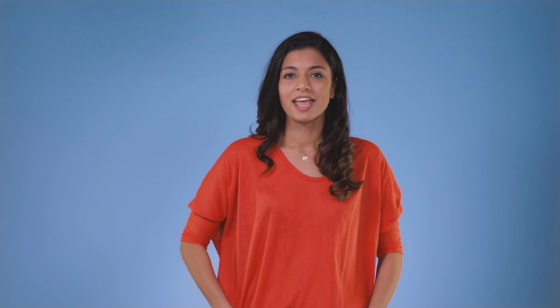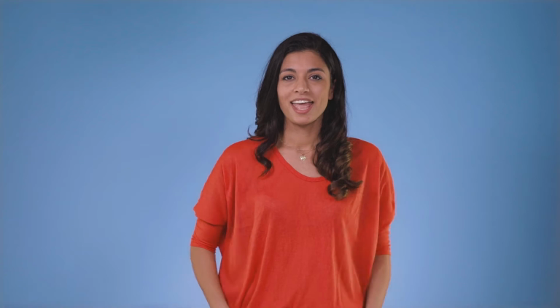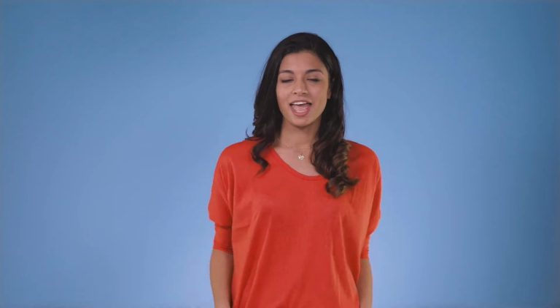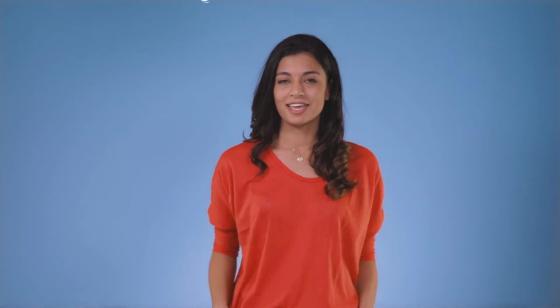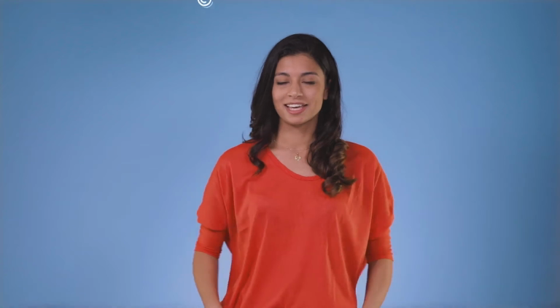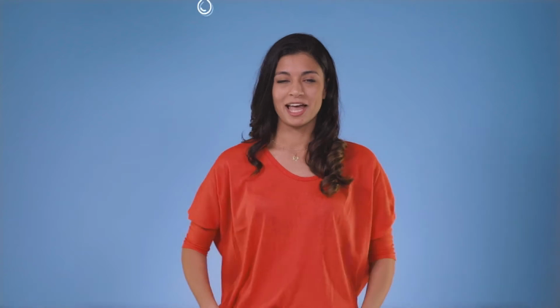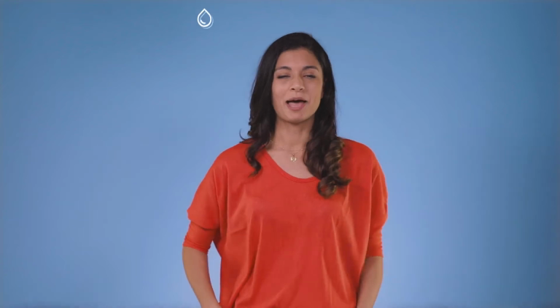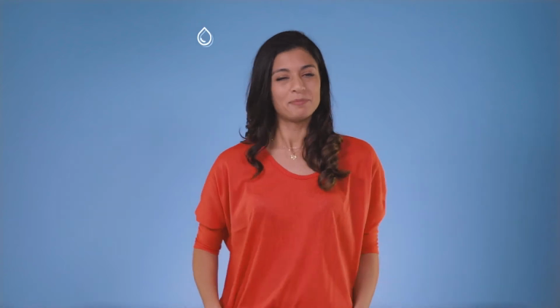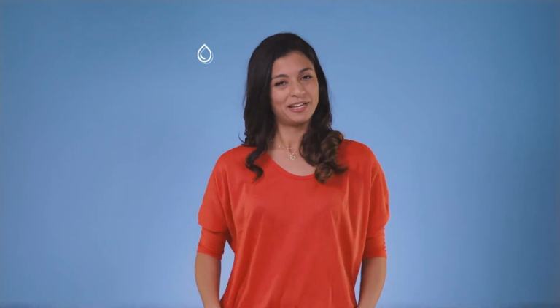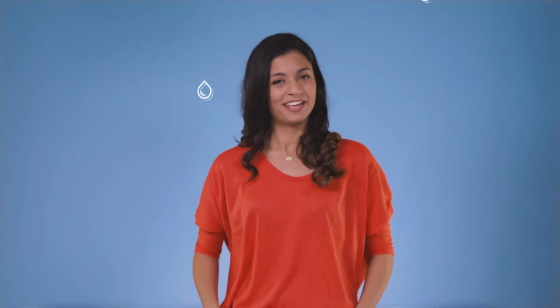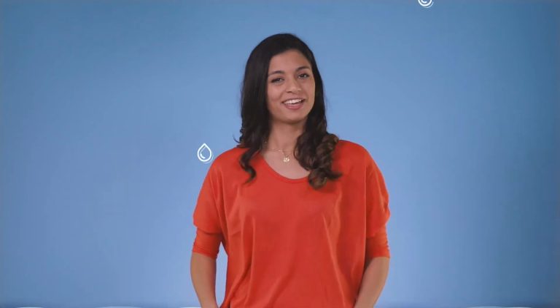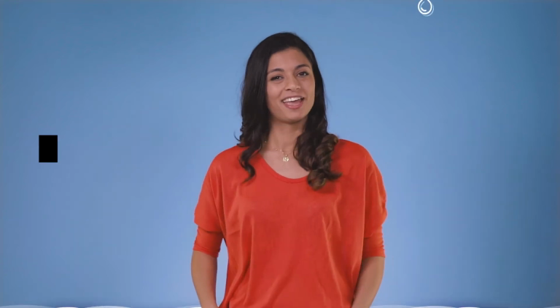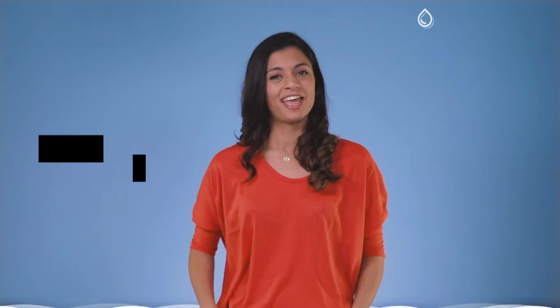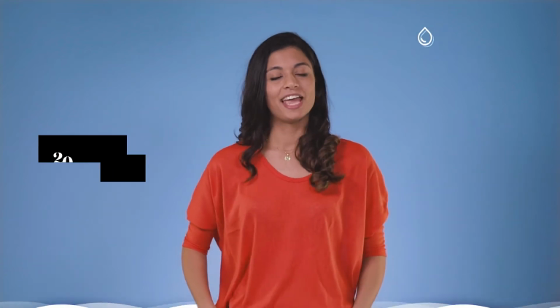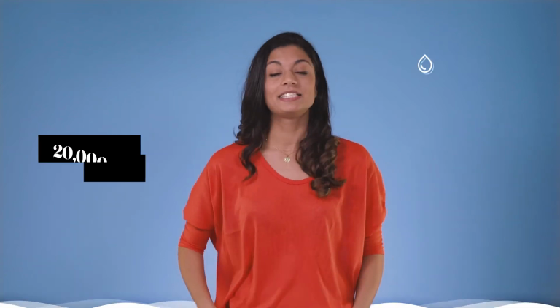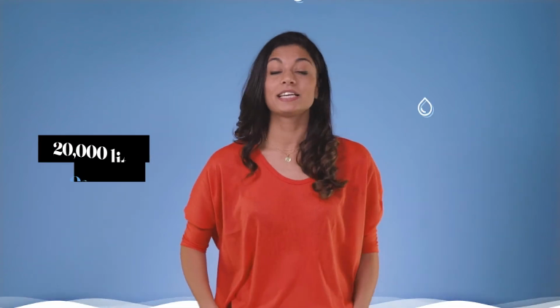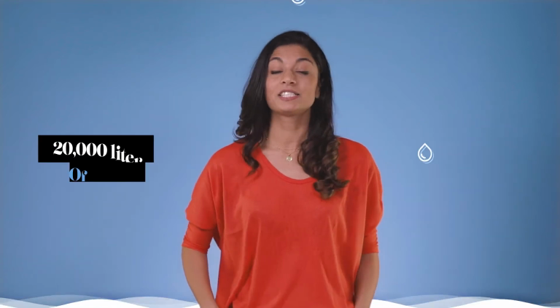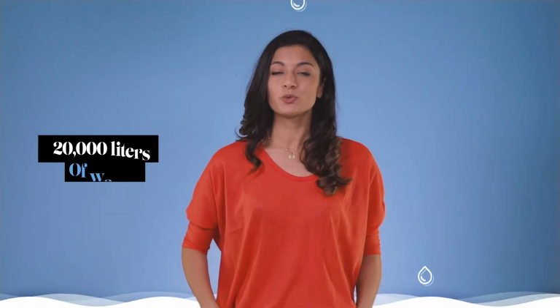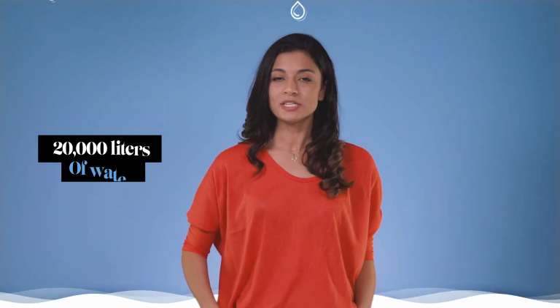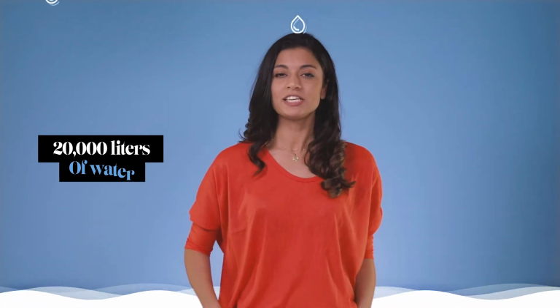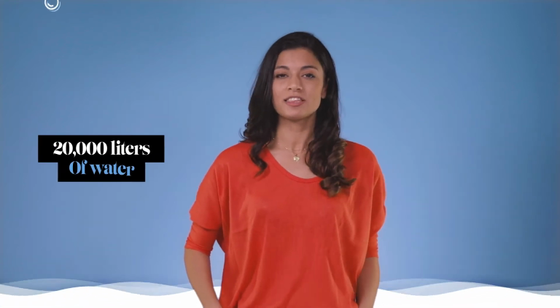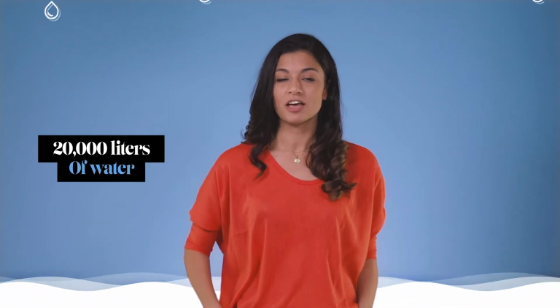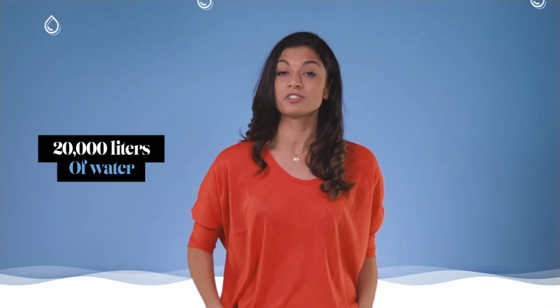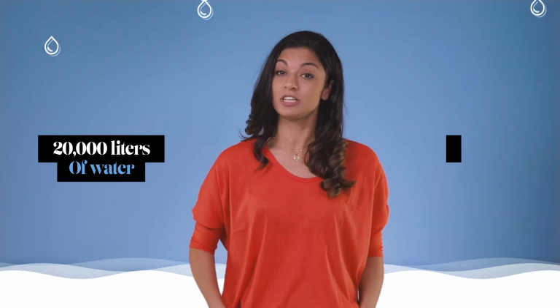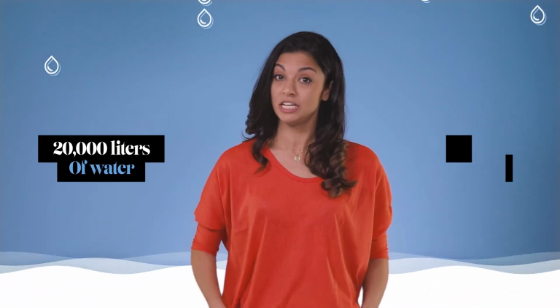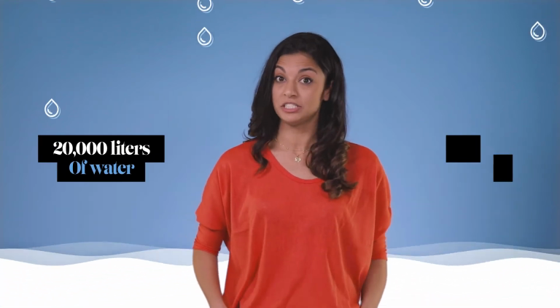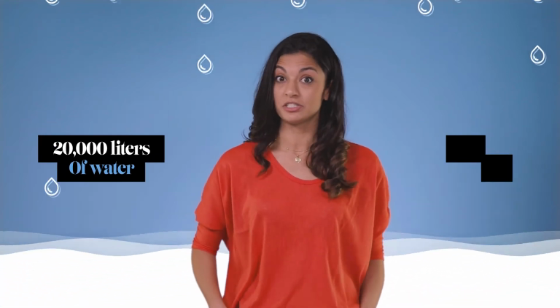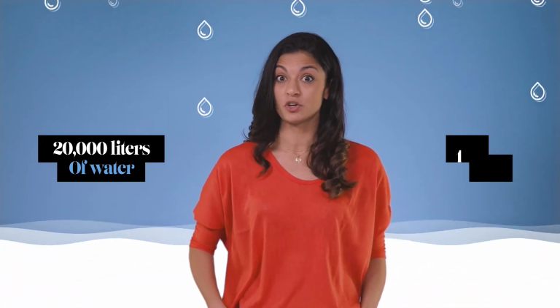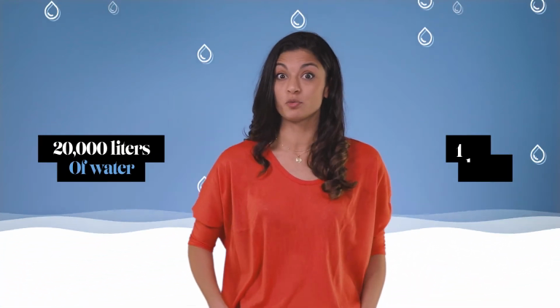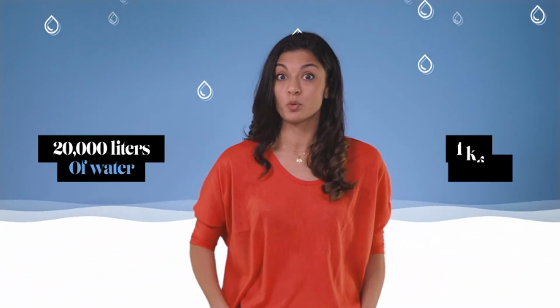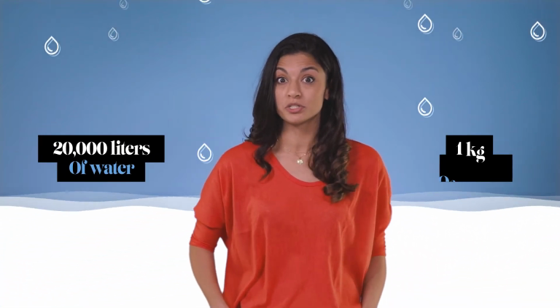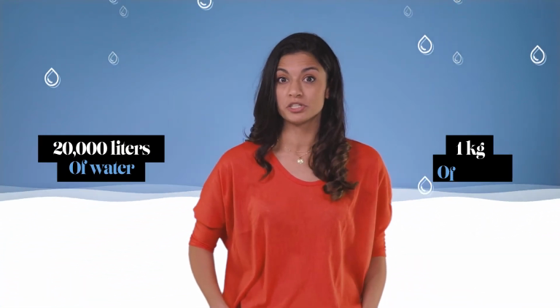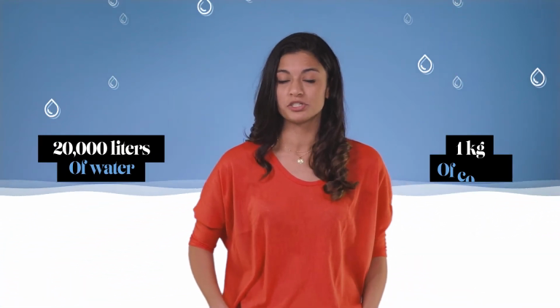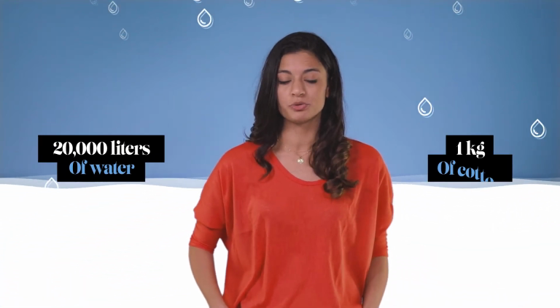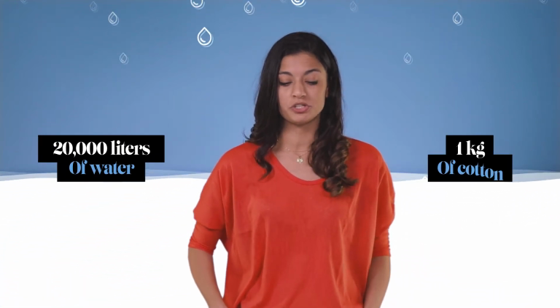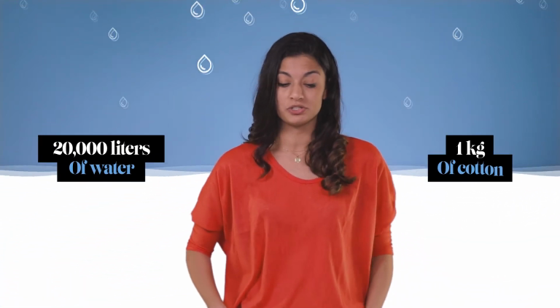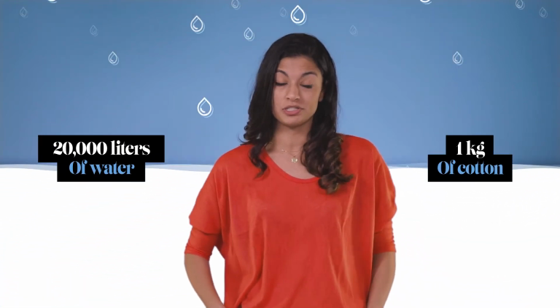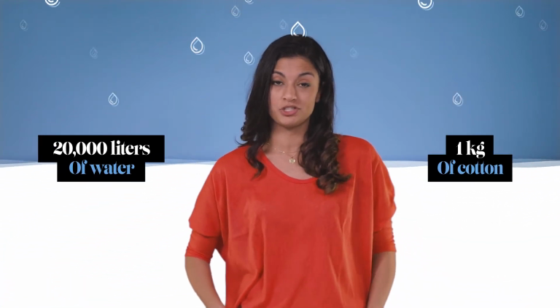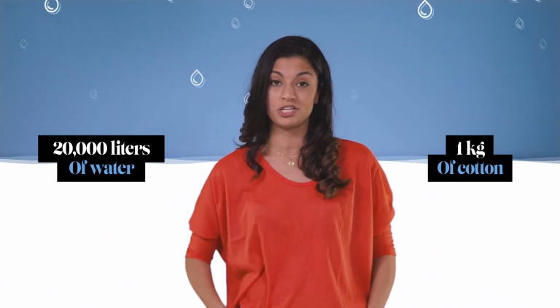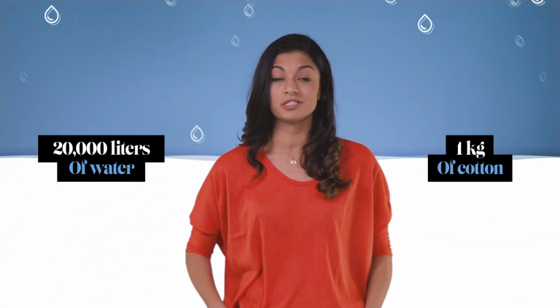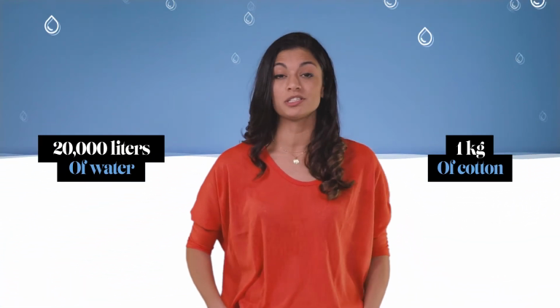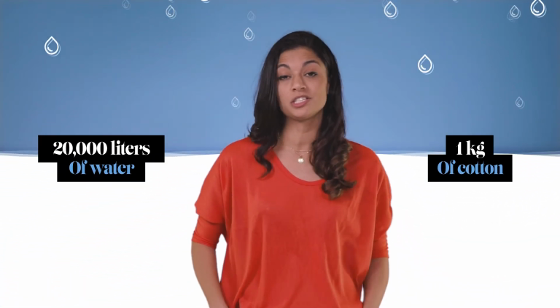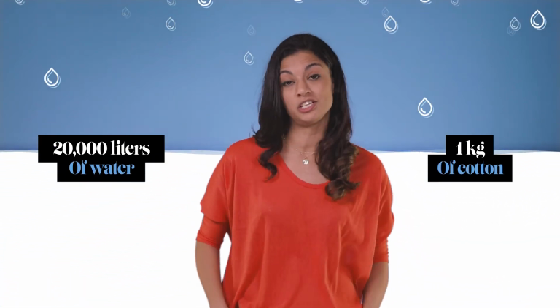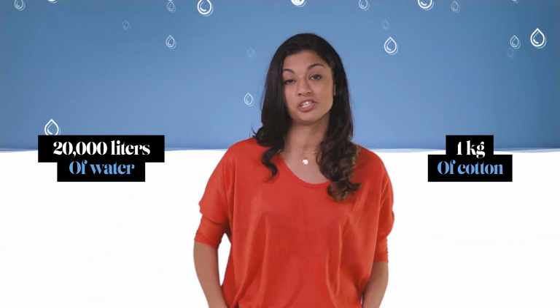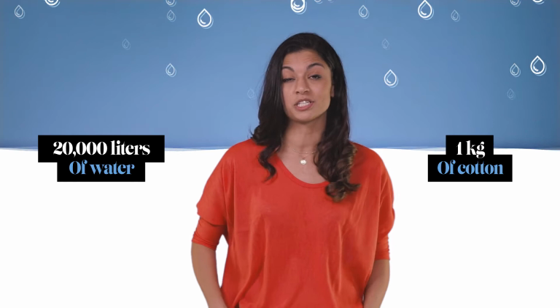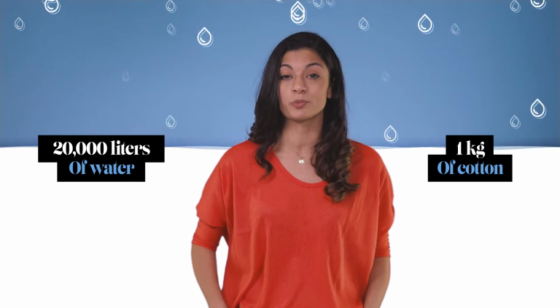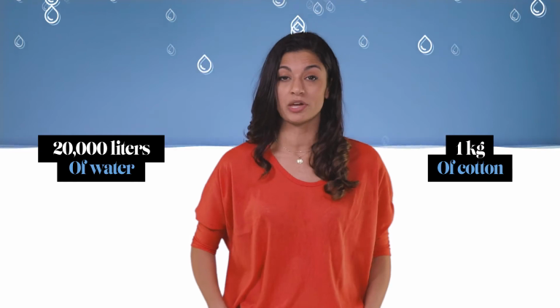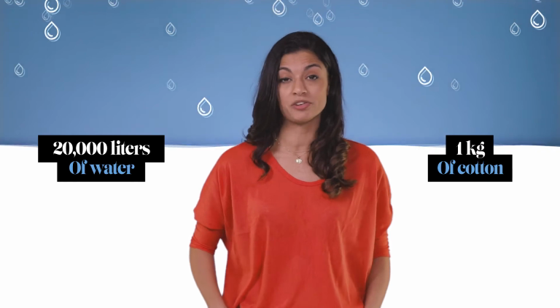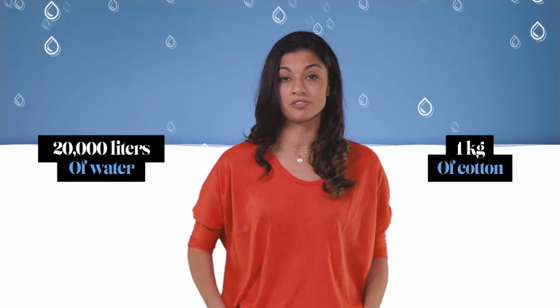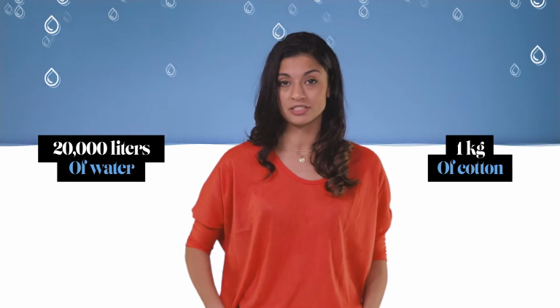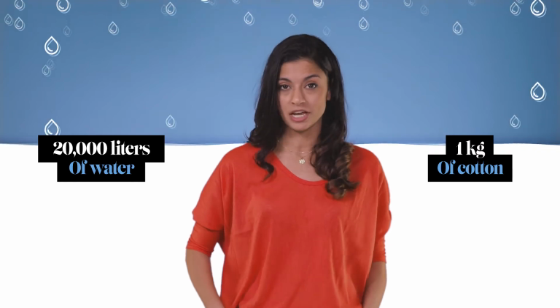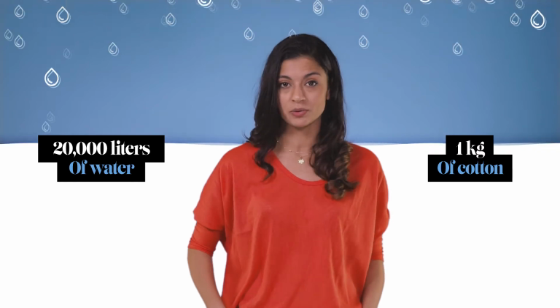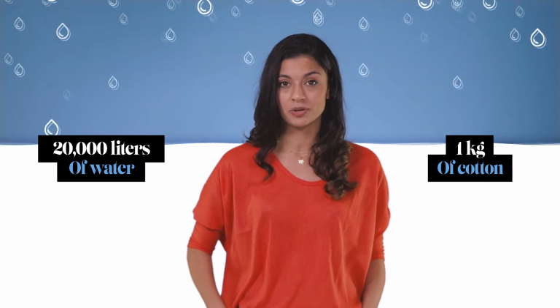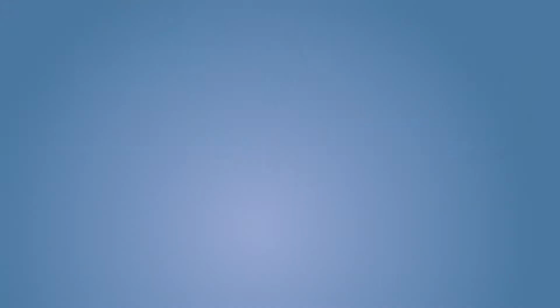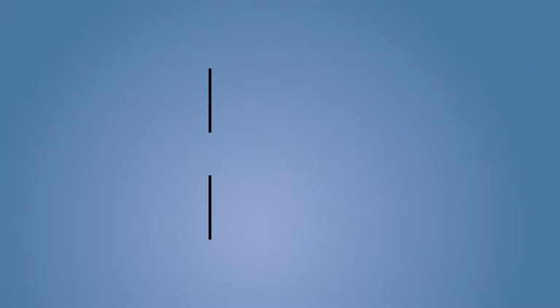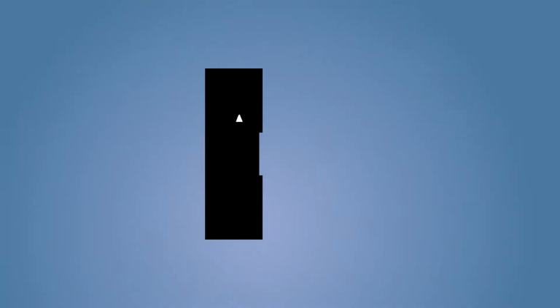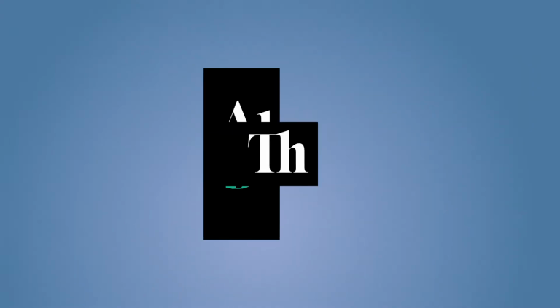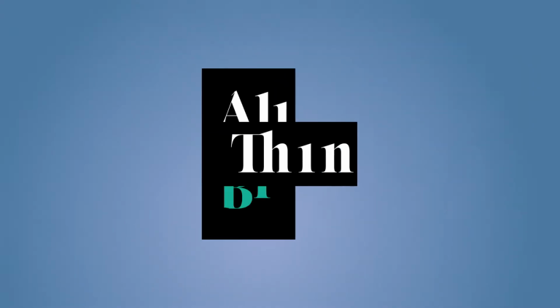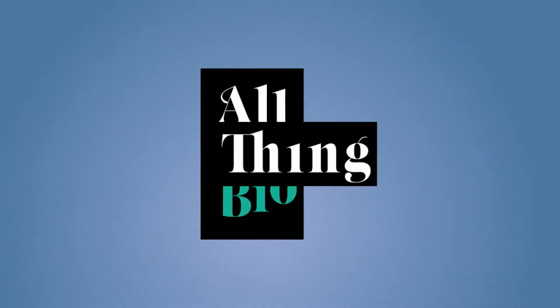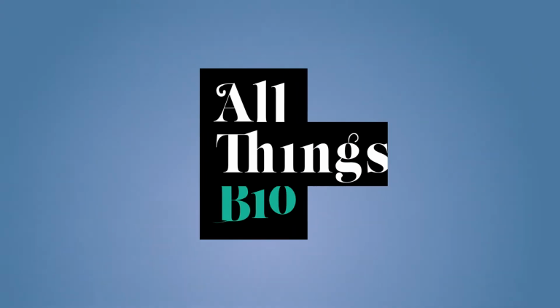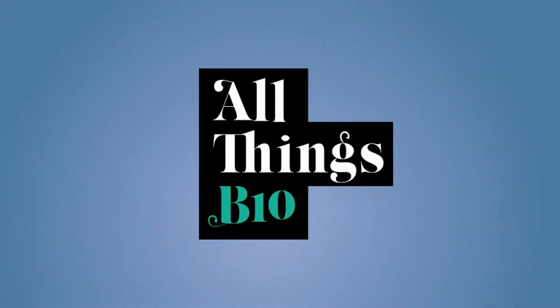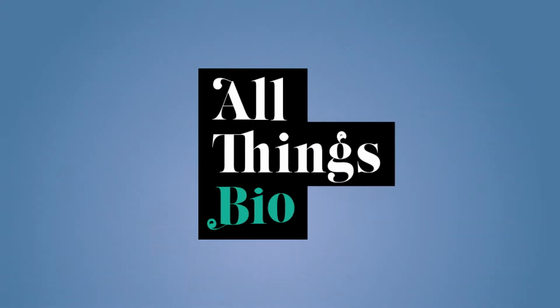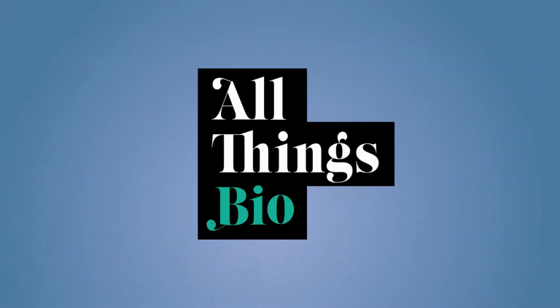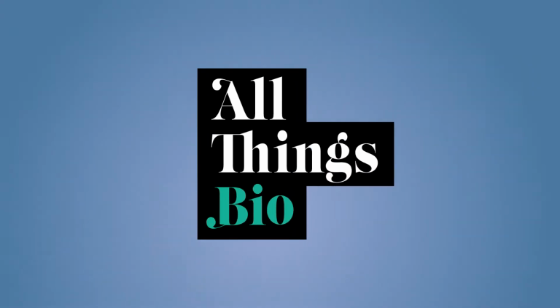Hey, I'm Vilge. It takes 20,000 litres of water to produce this jeans and t-shirt I'm wearing right now, and this is All Things Bio.